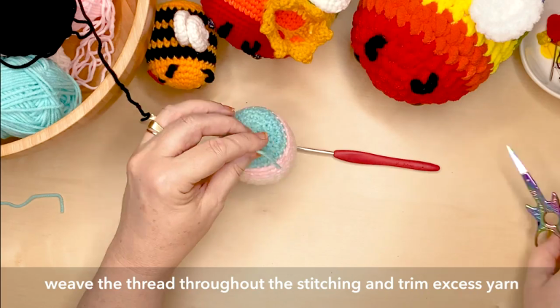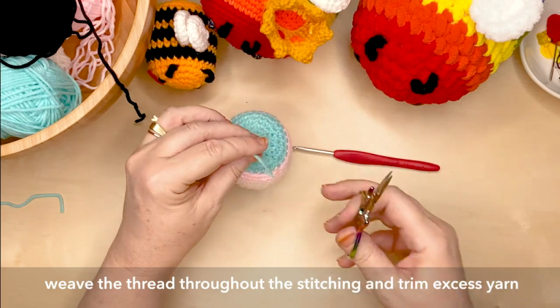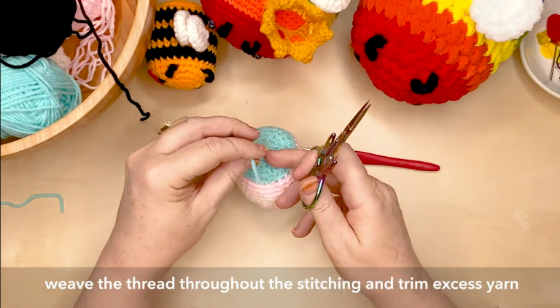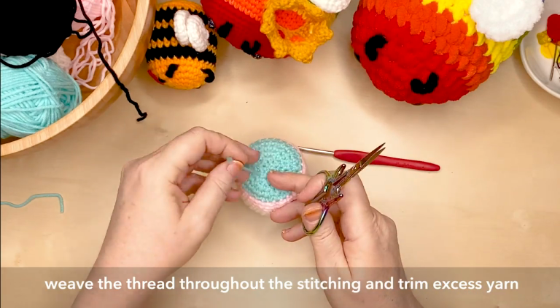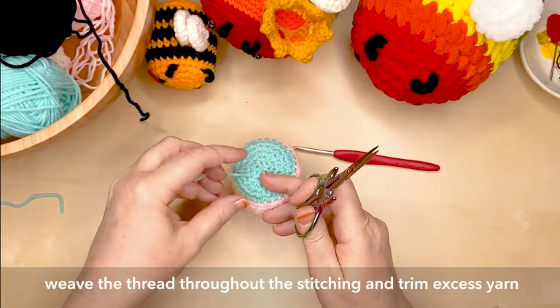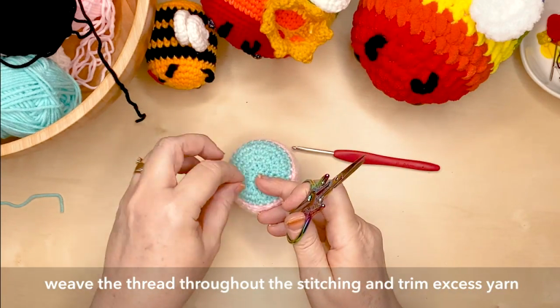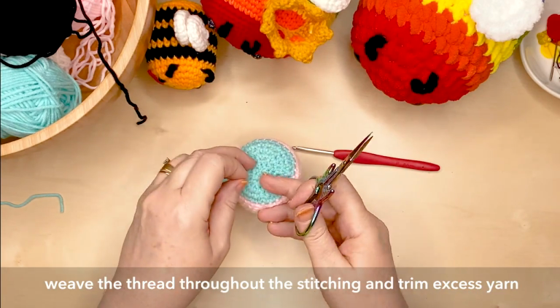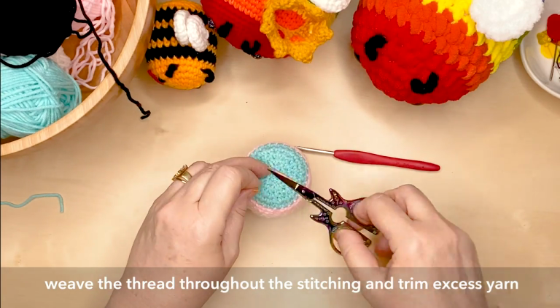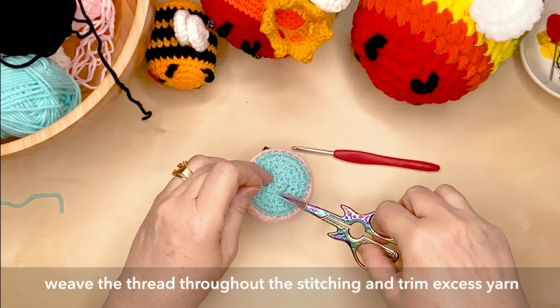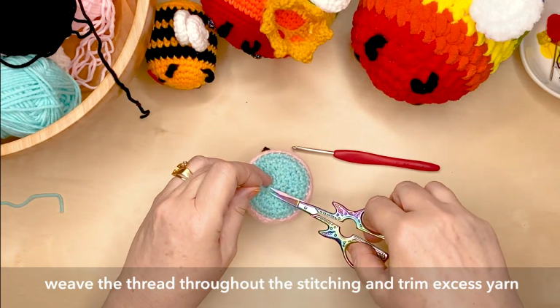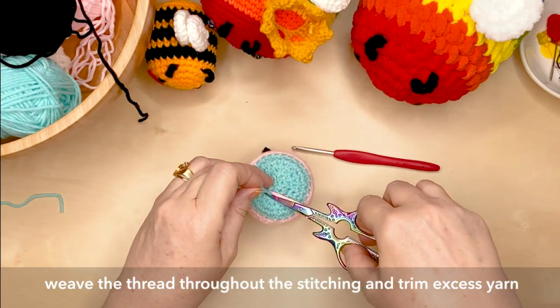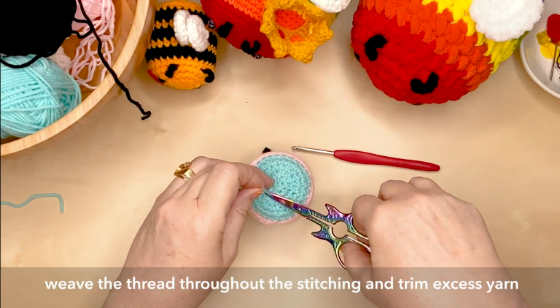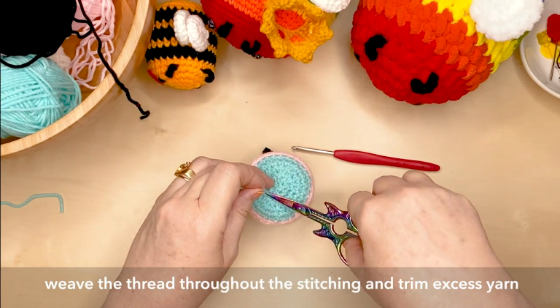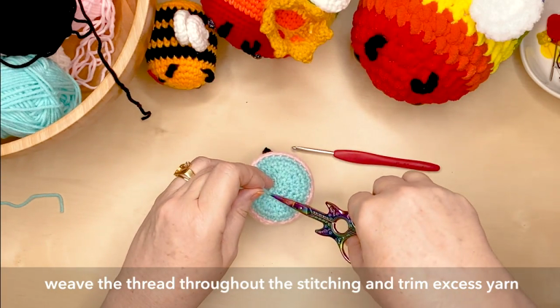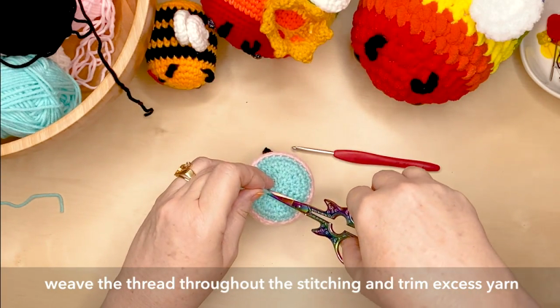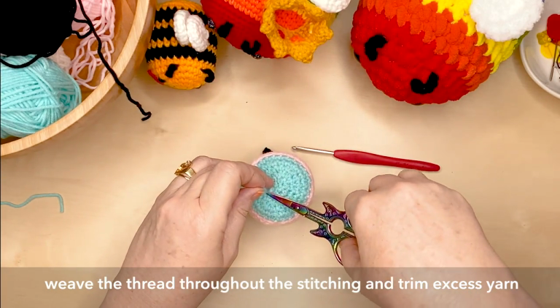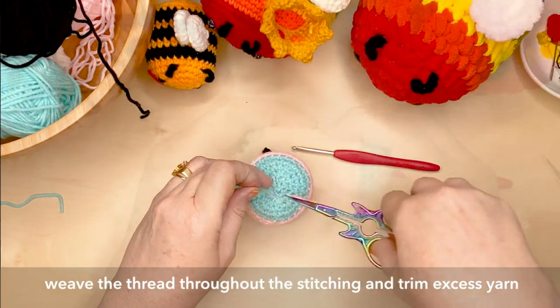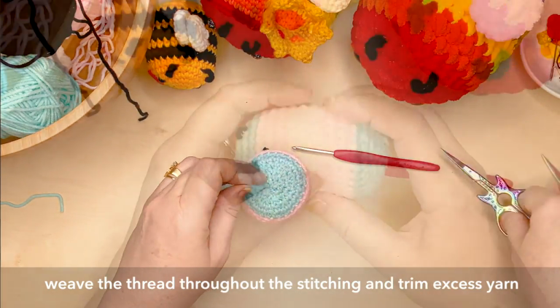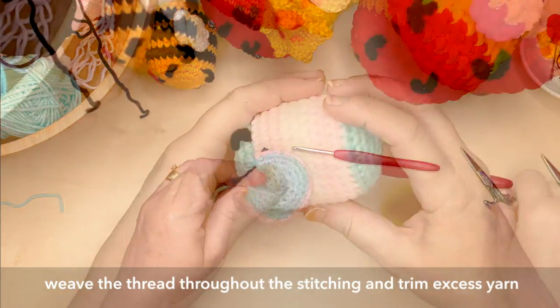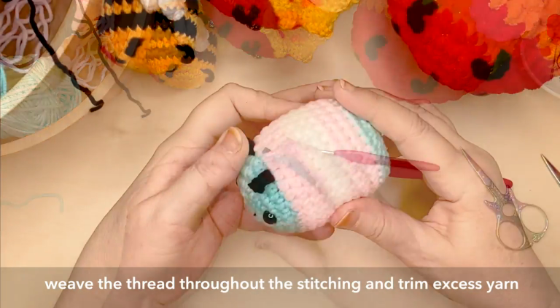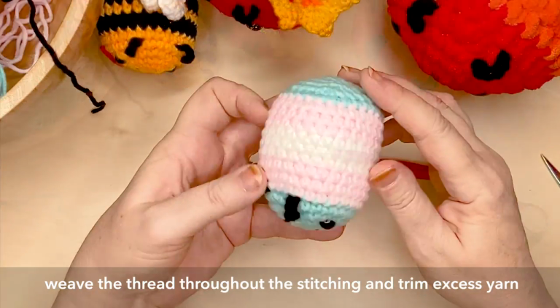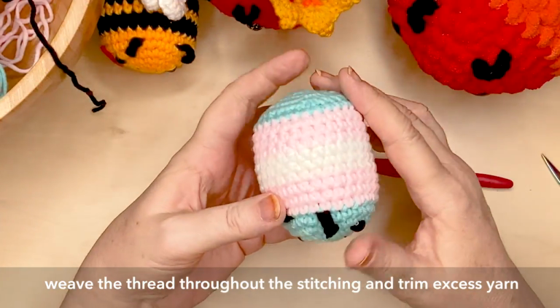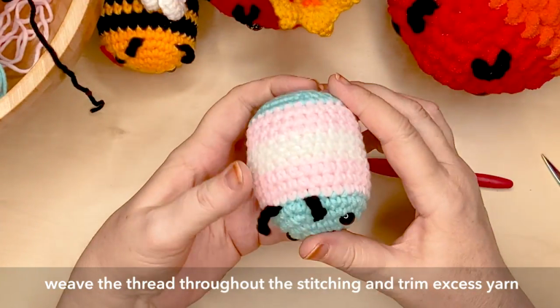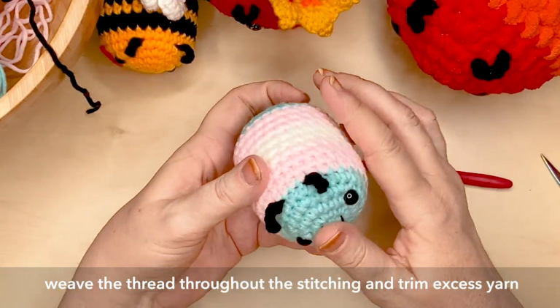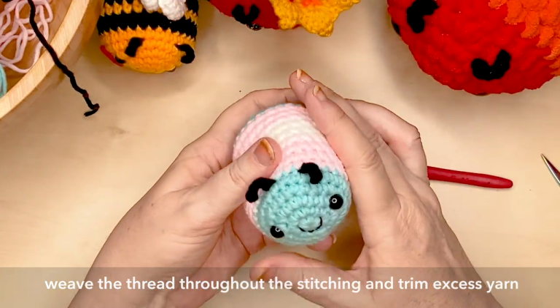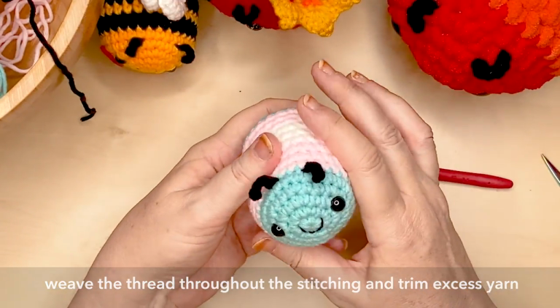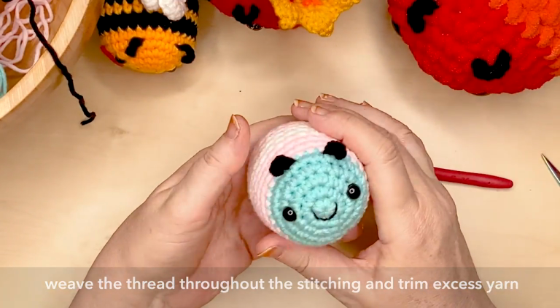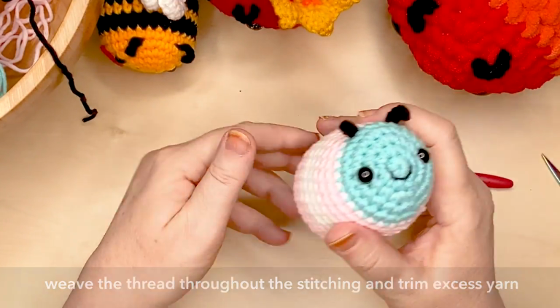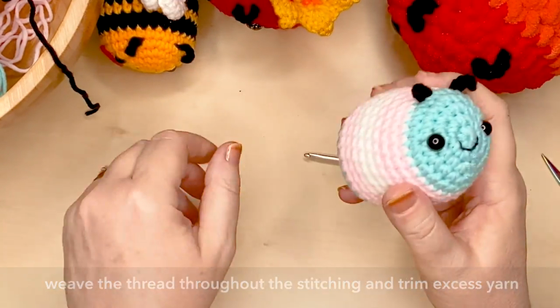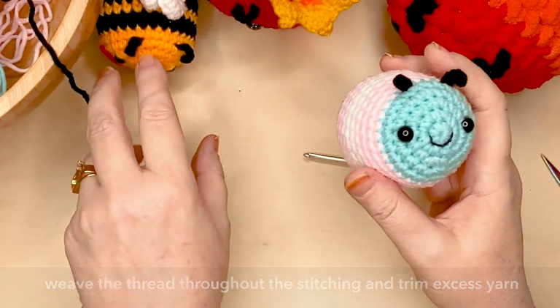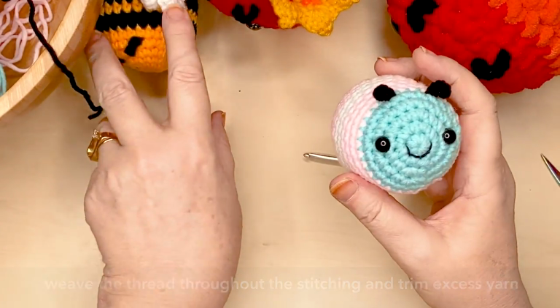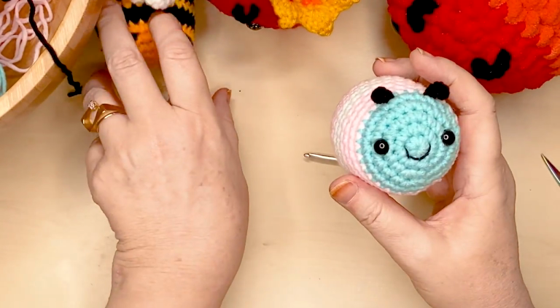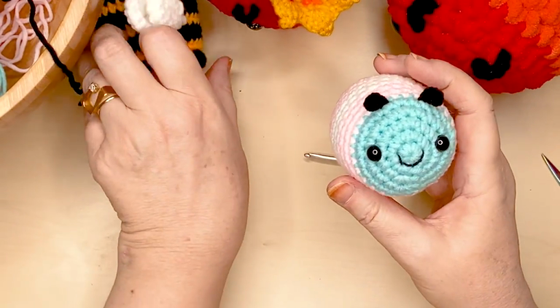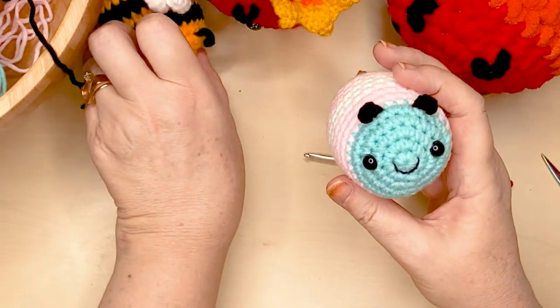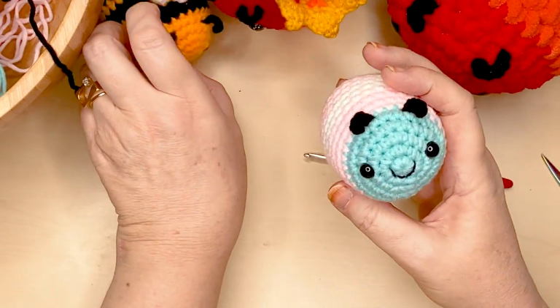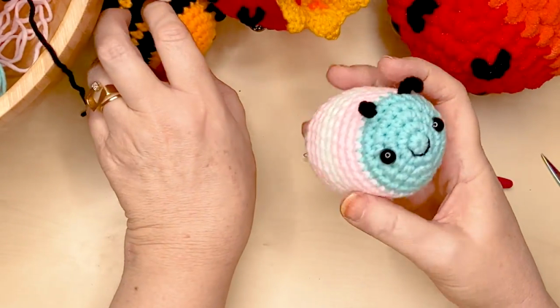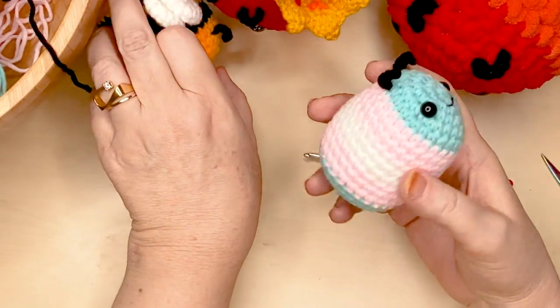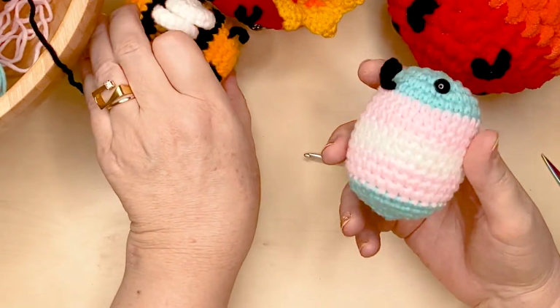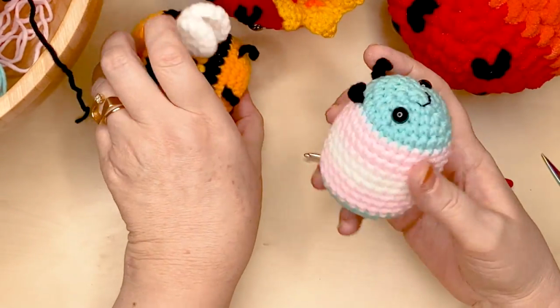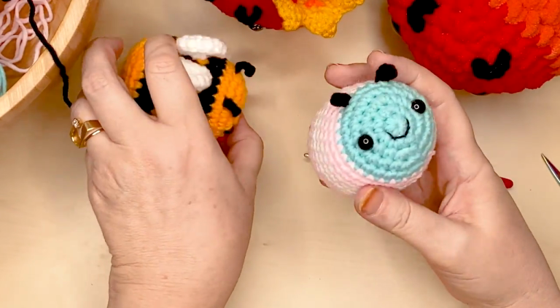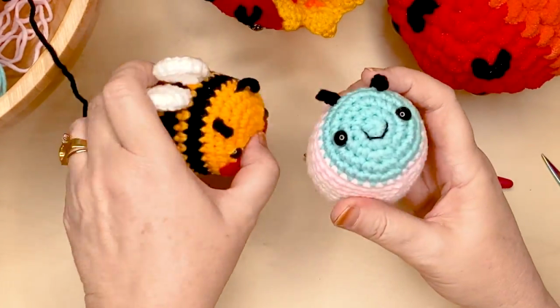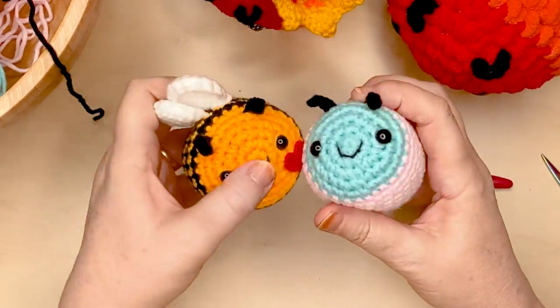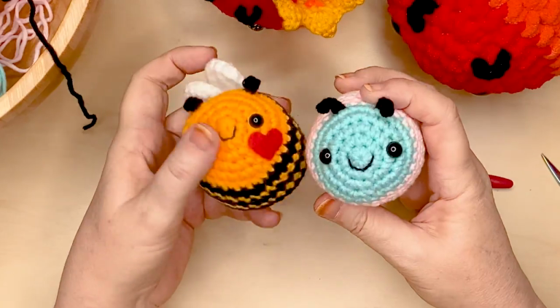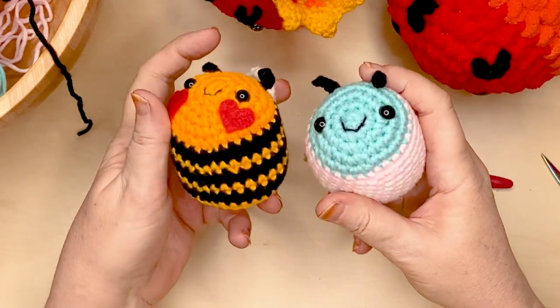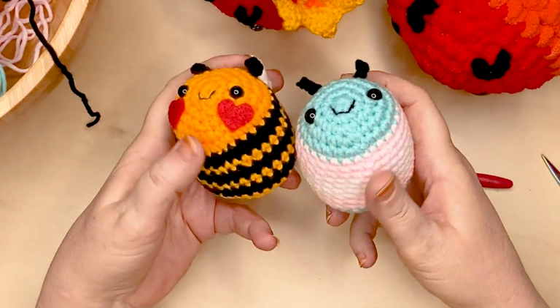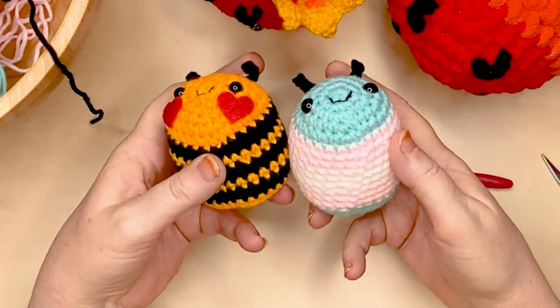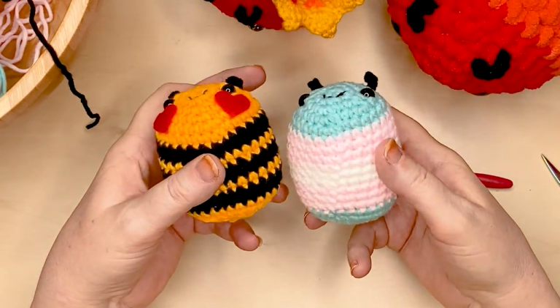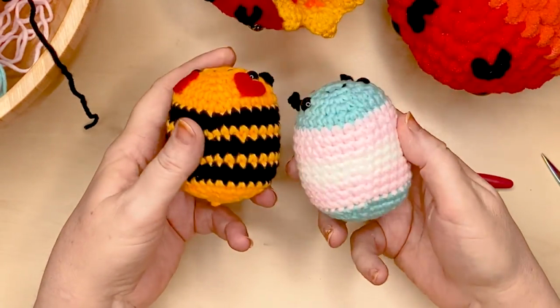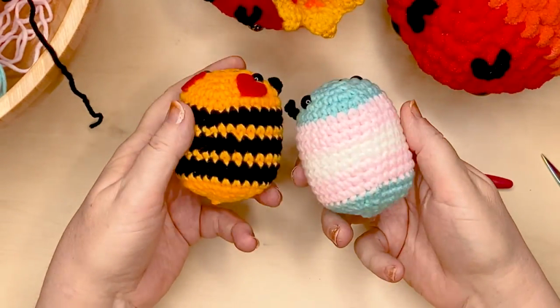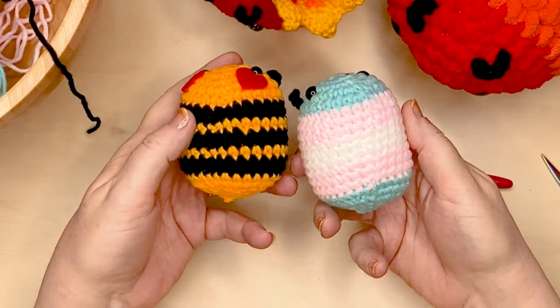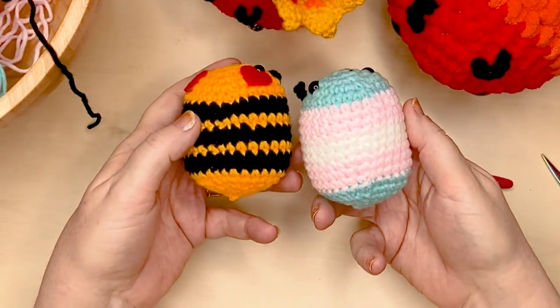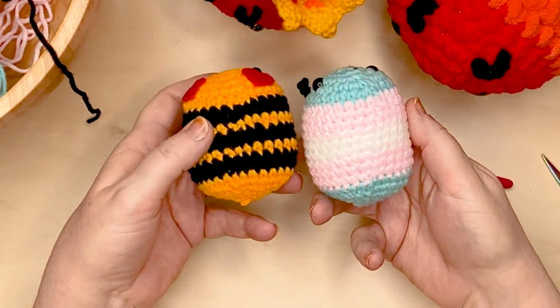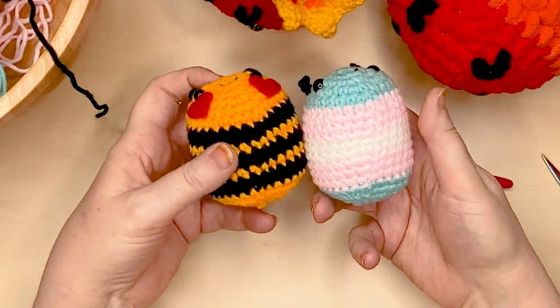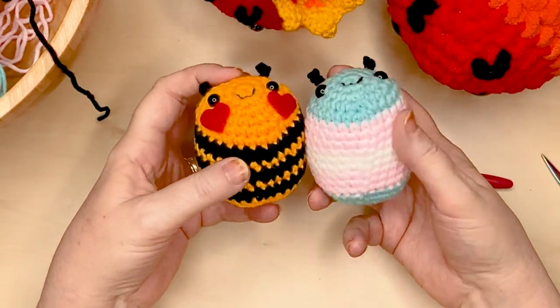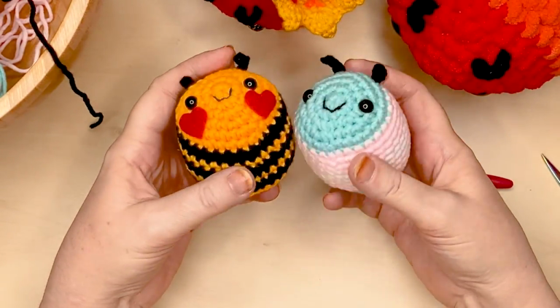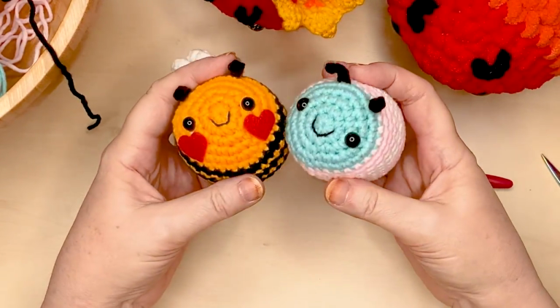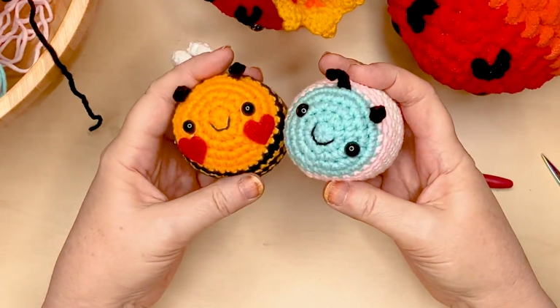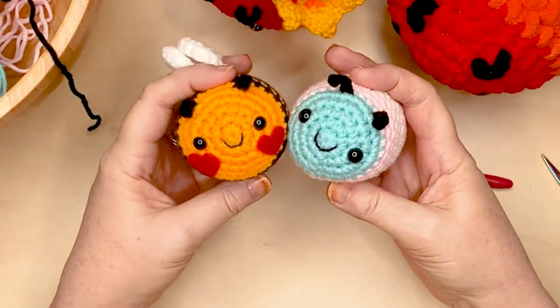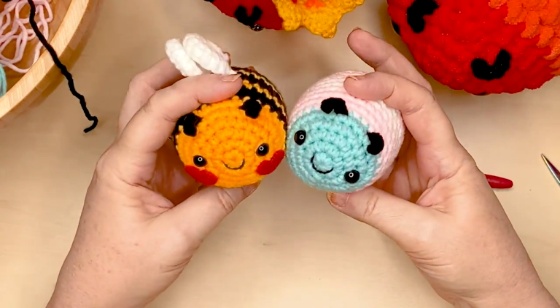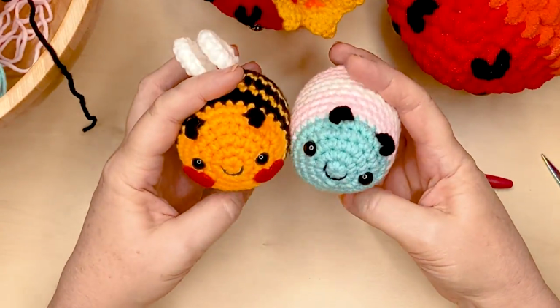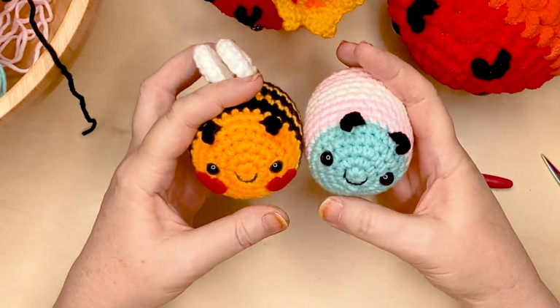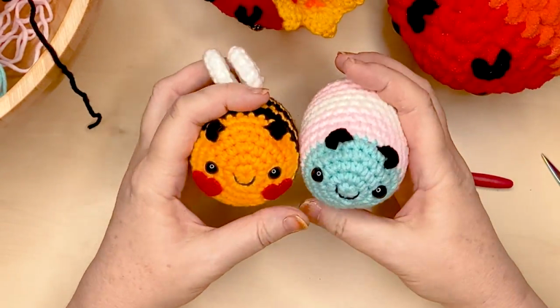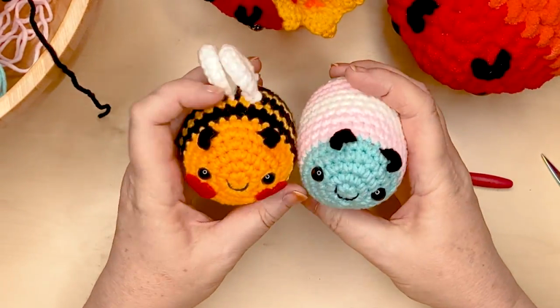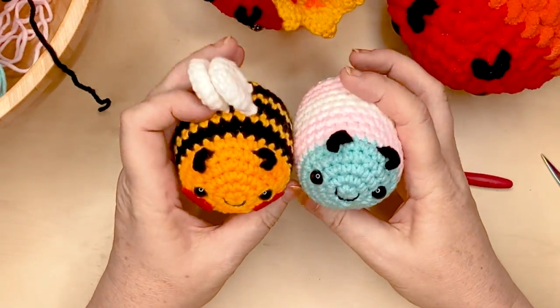And you've completed your bee's body! So chubby, so cute.